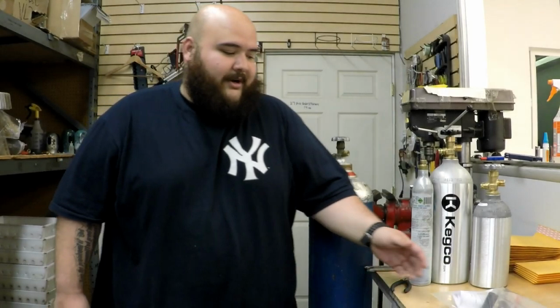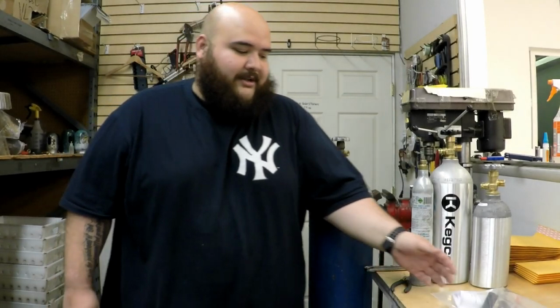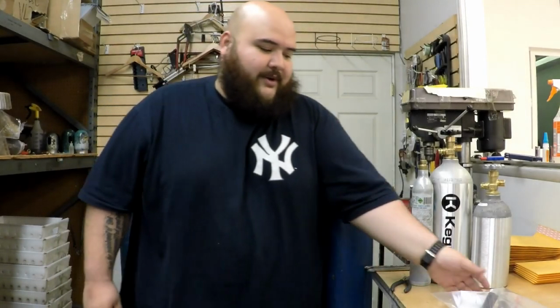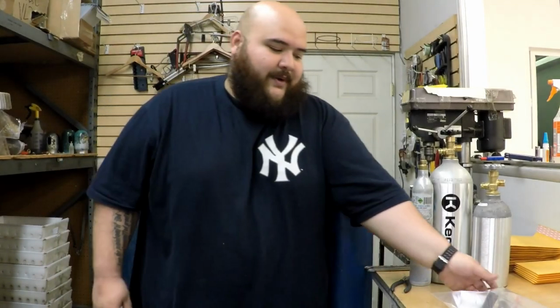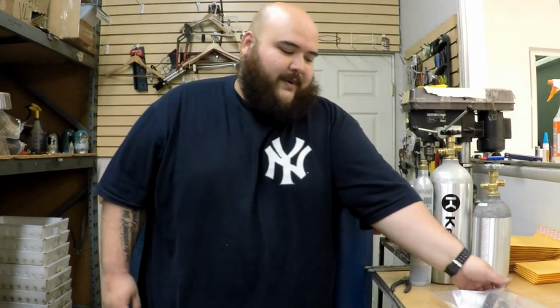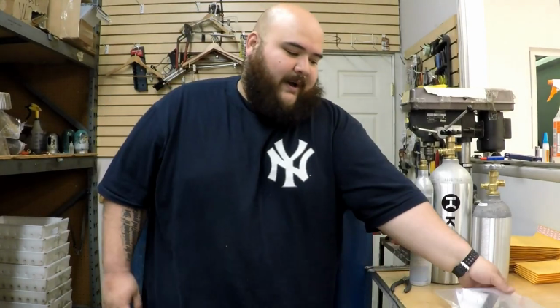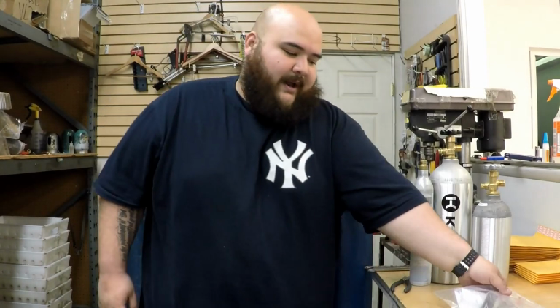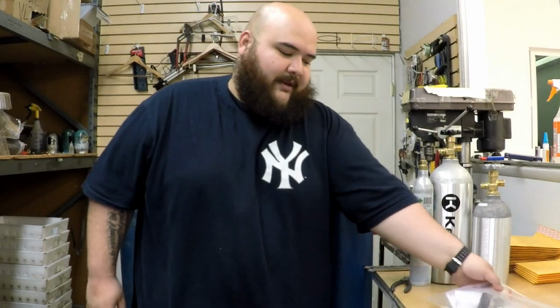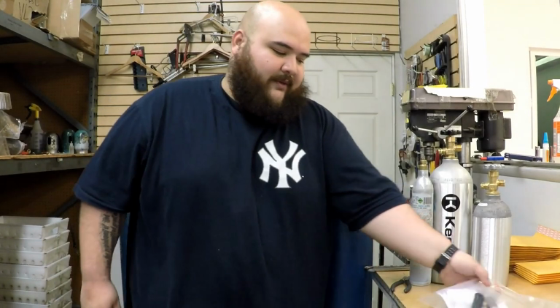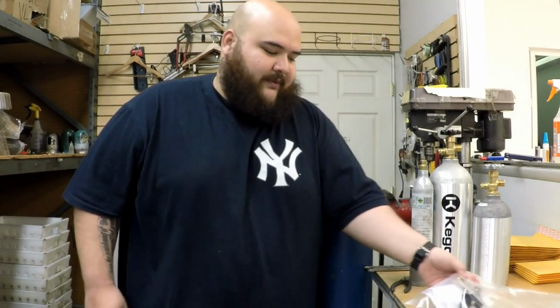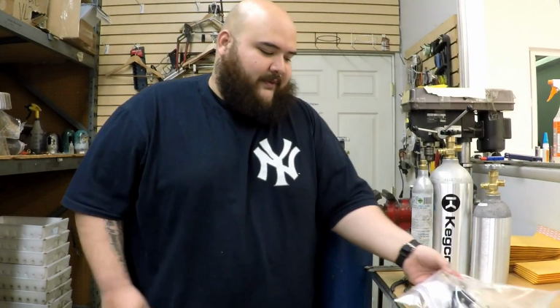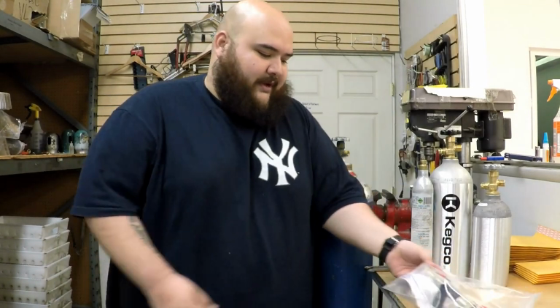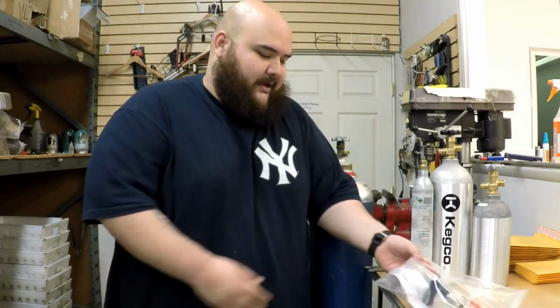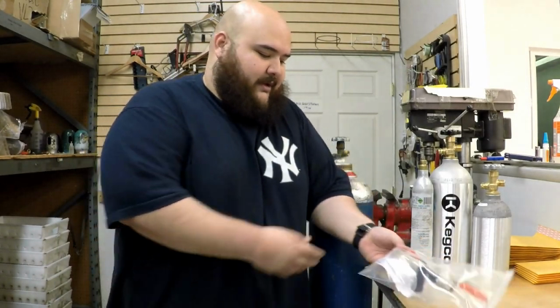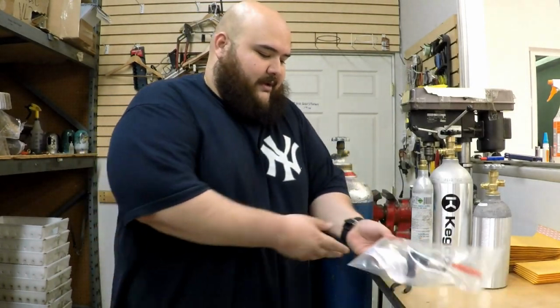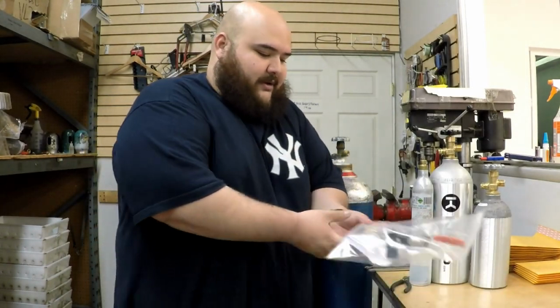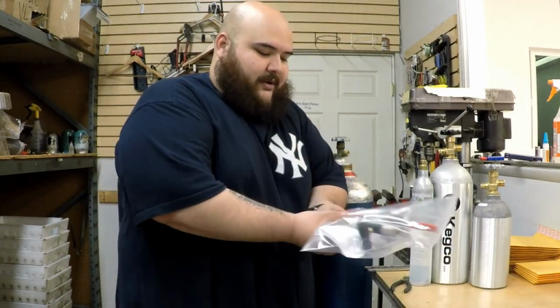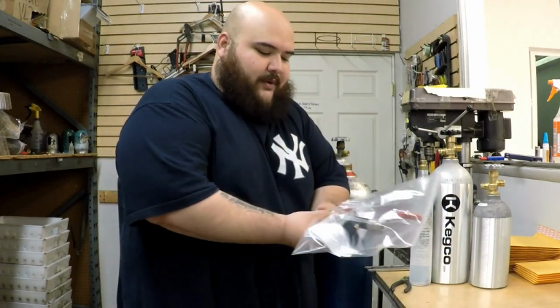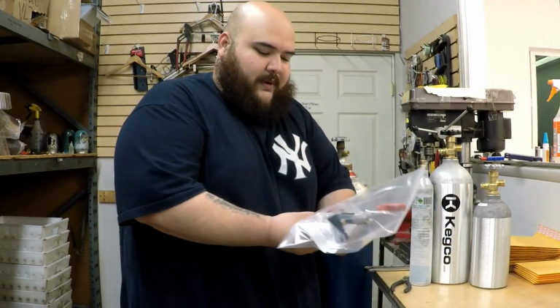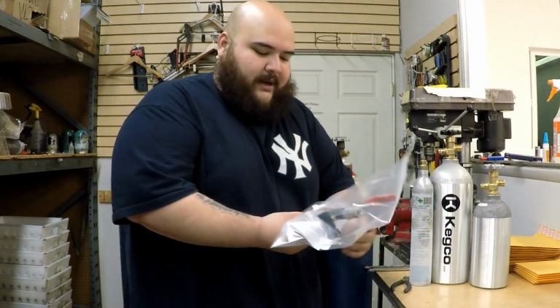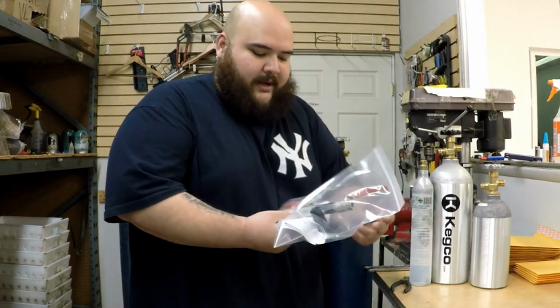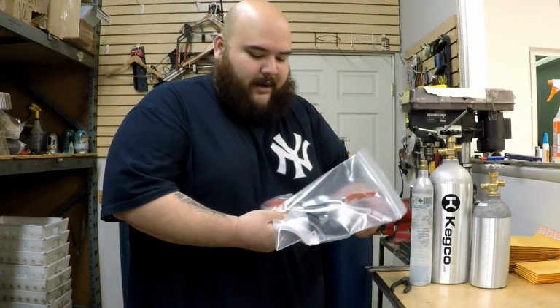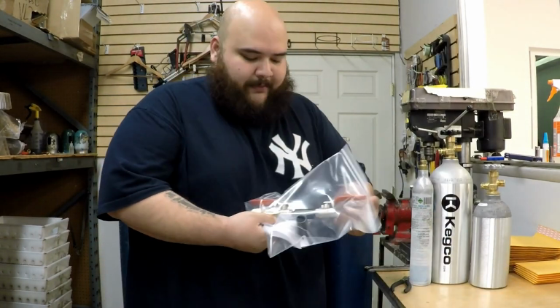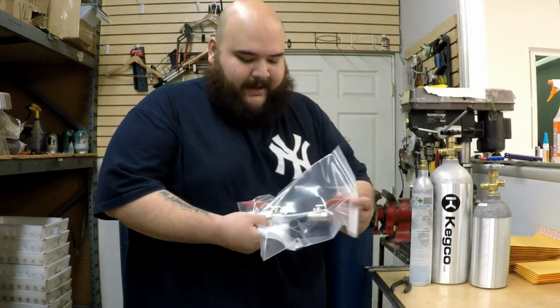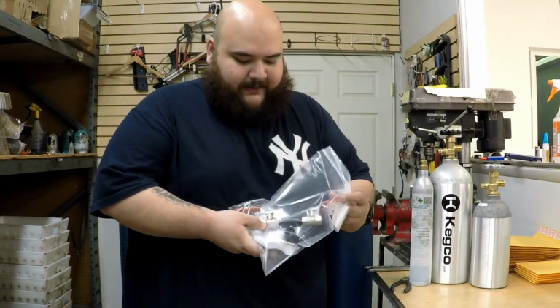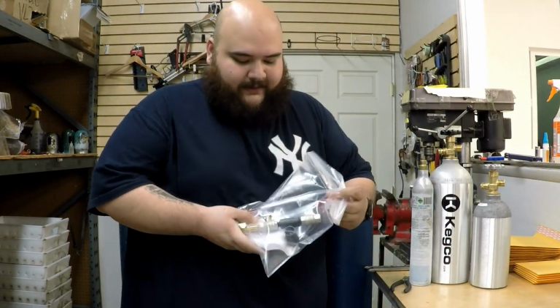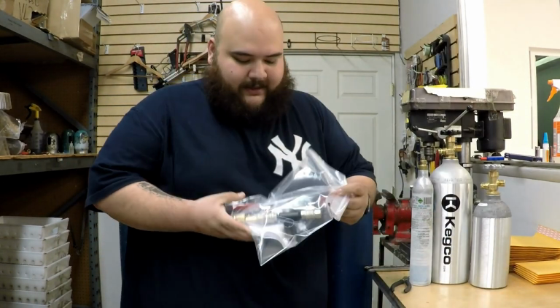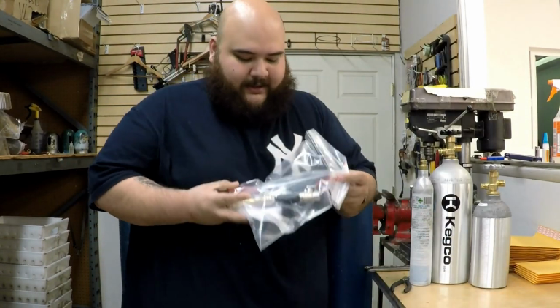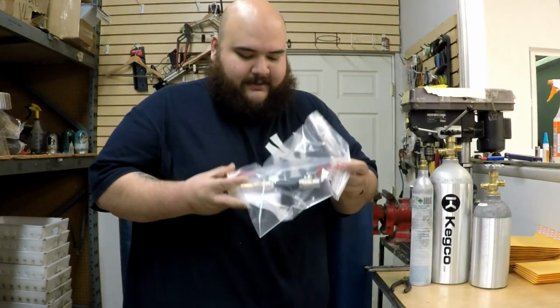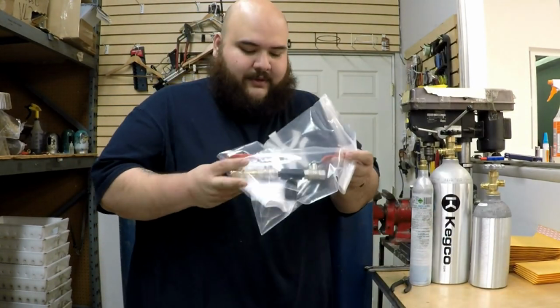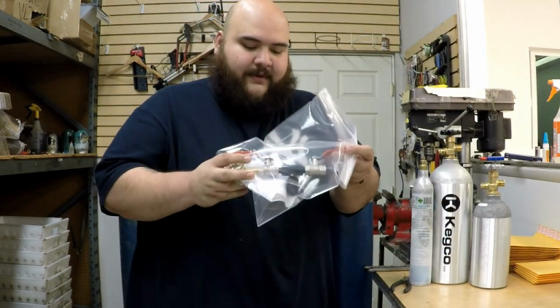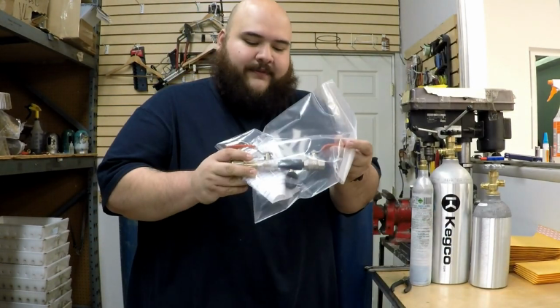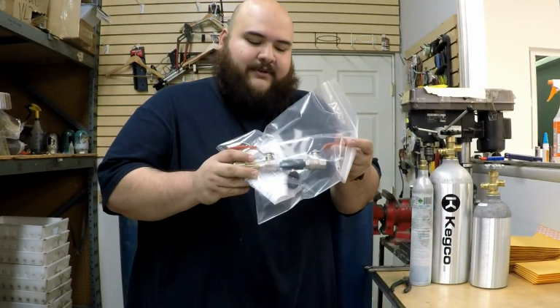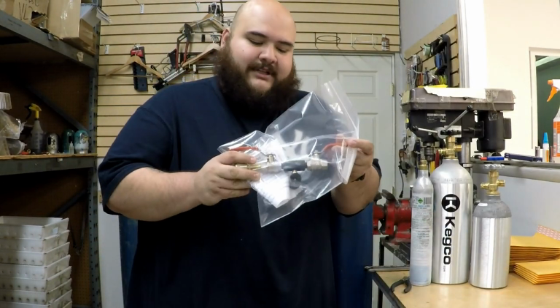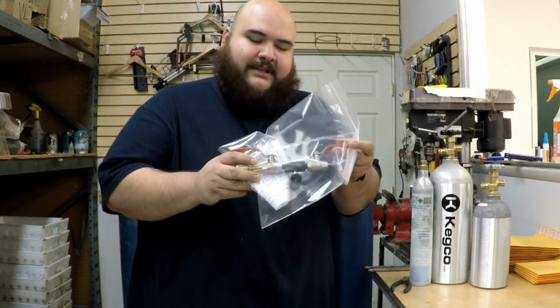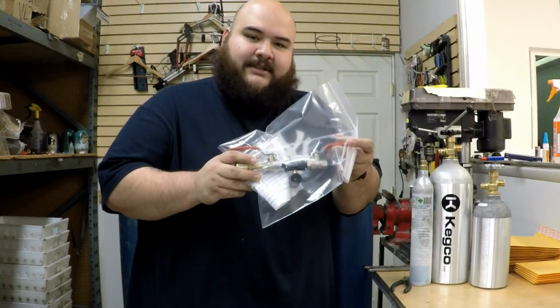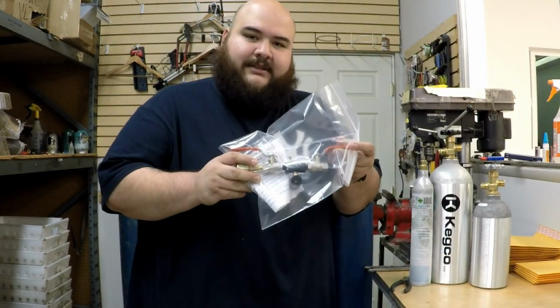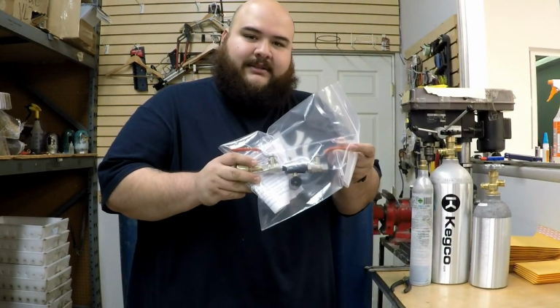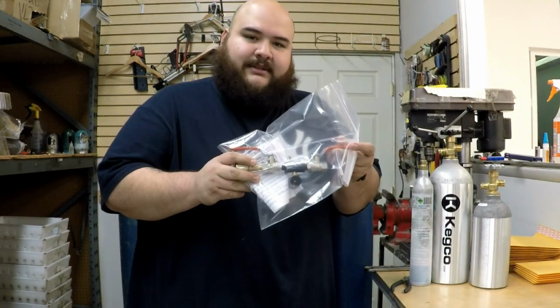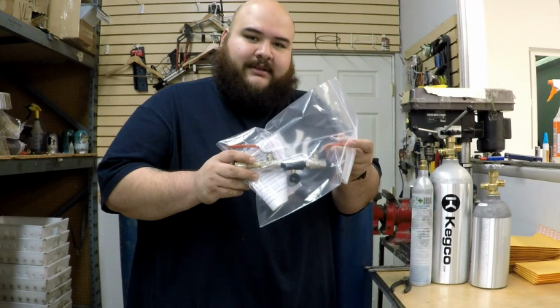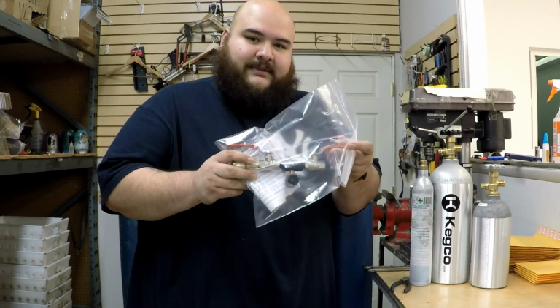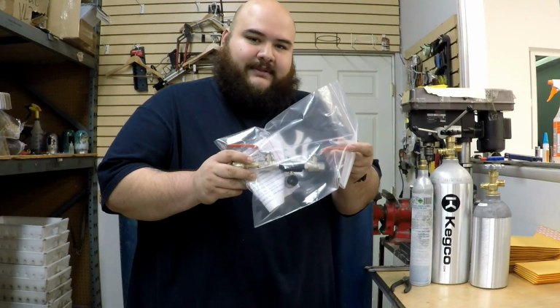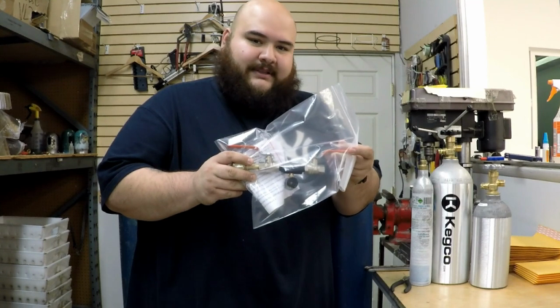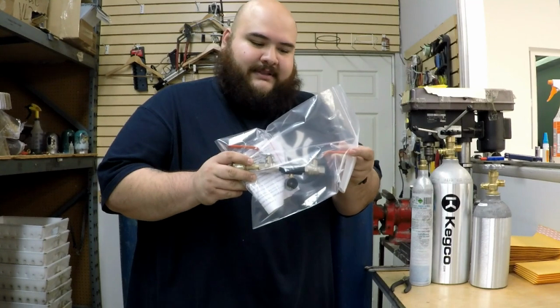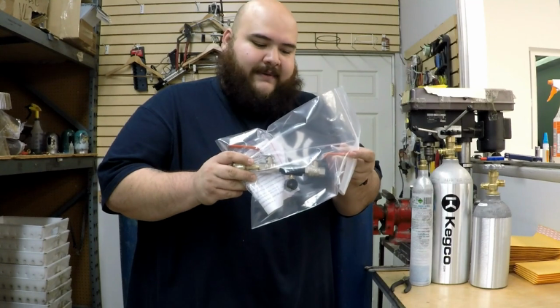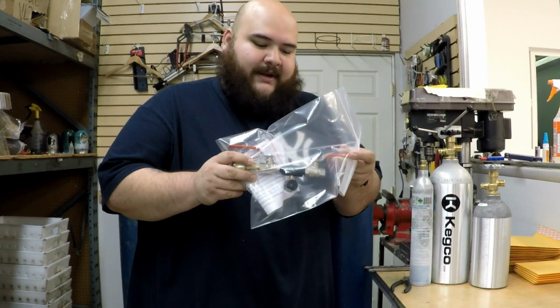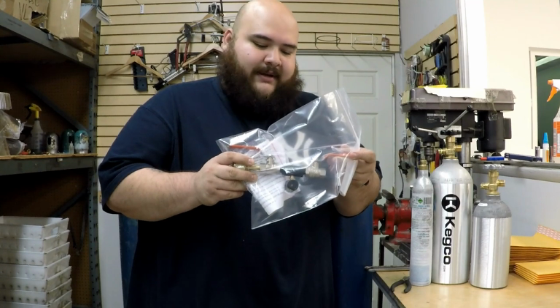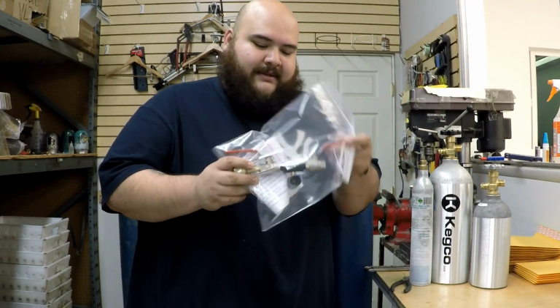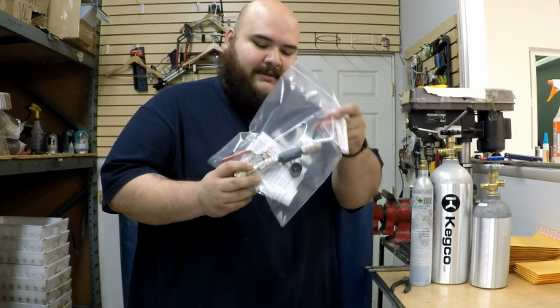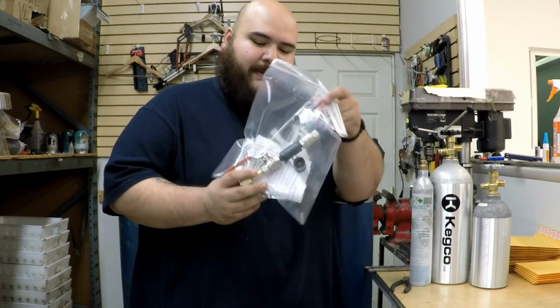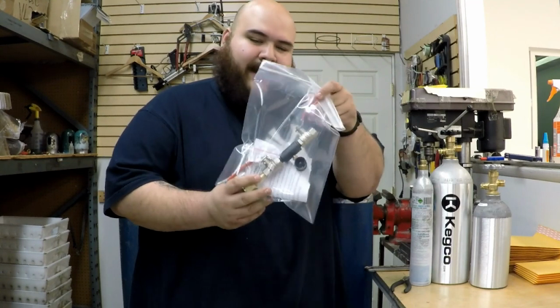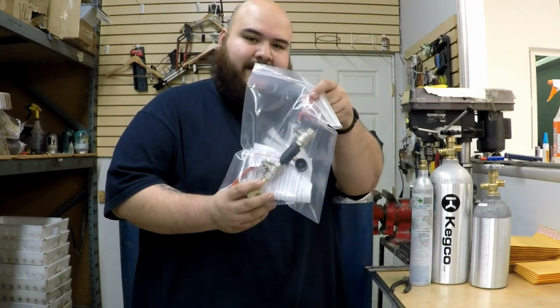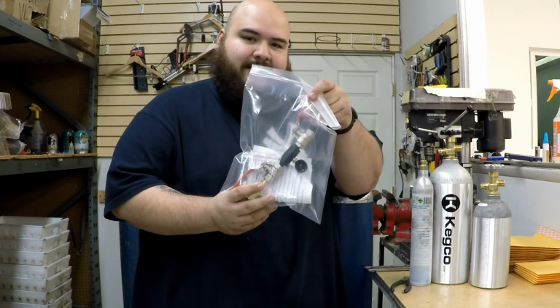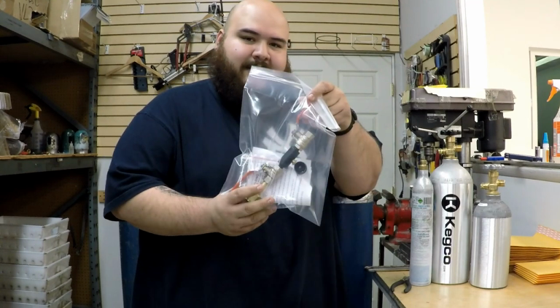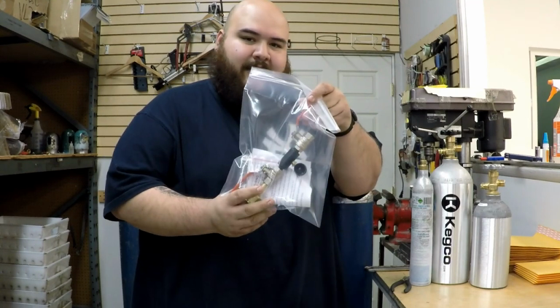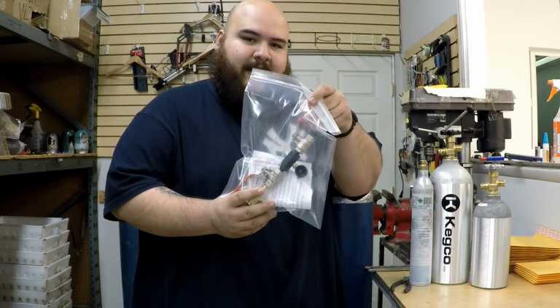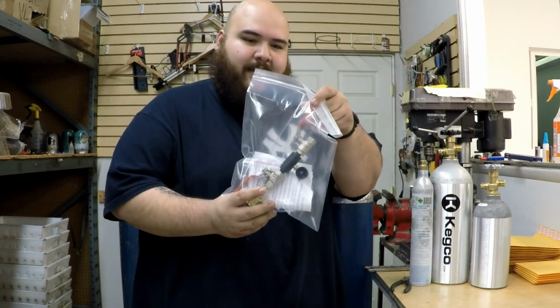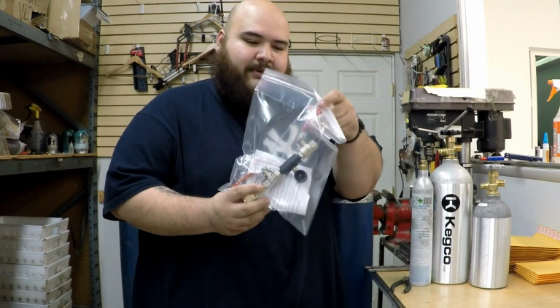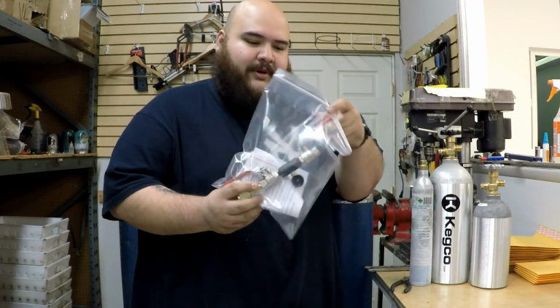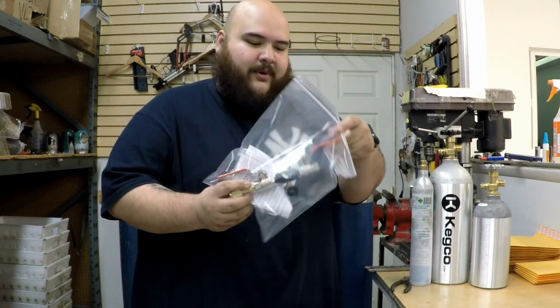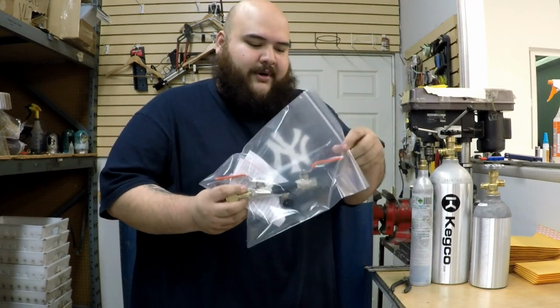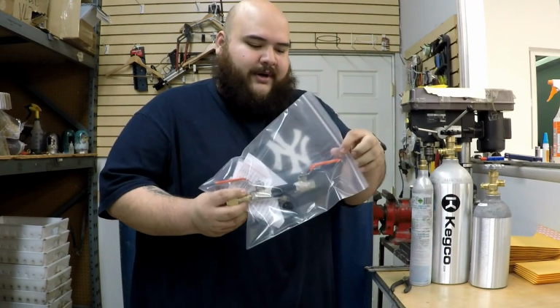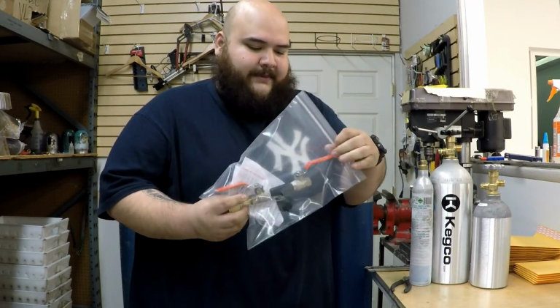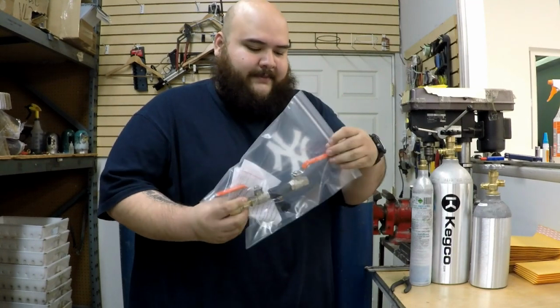I'm going to show you how to use the new compact throttle fuel station. As you can see right here, these are the packages that you get when you order it.